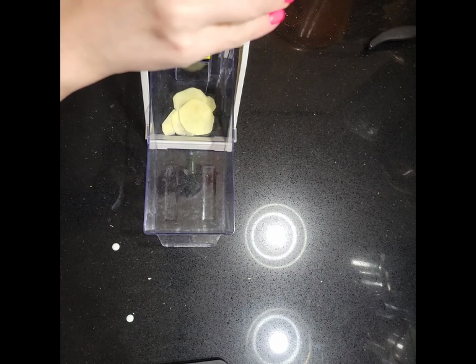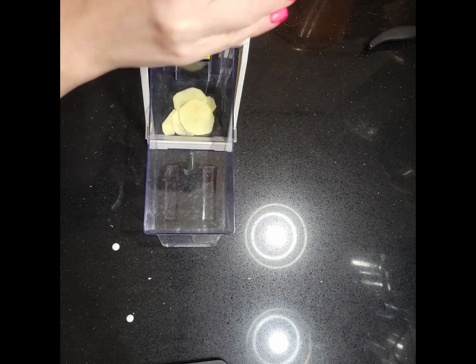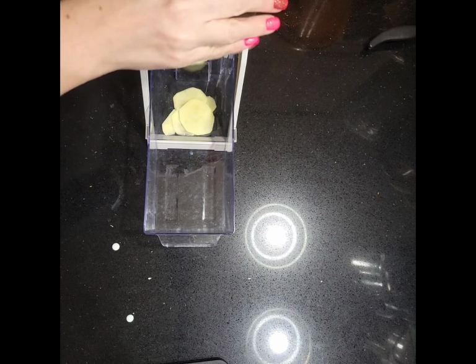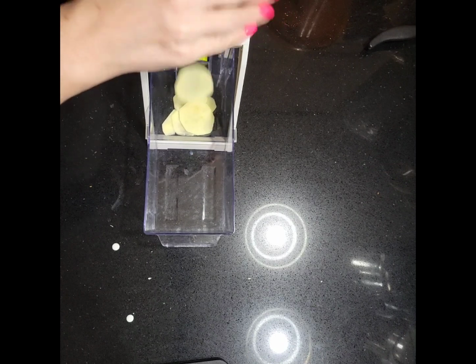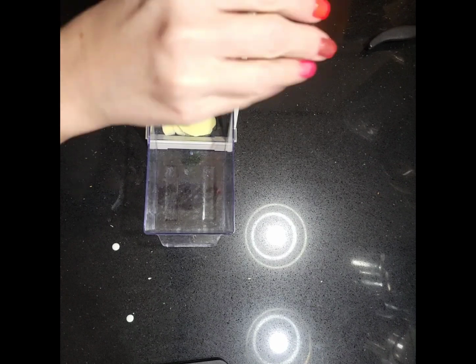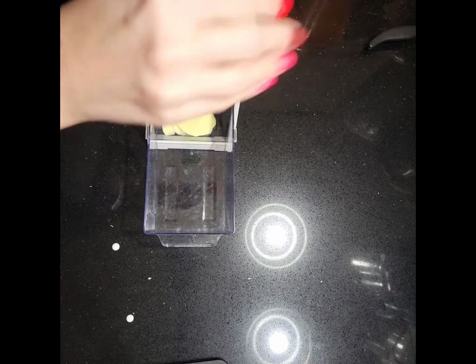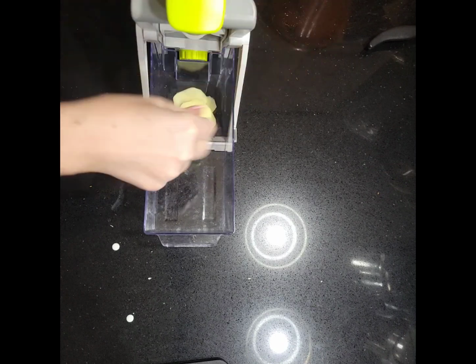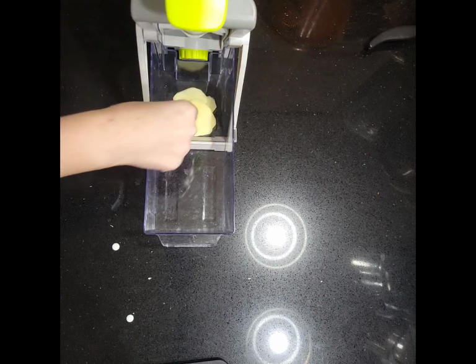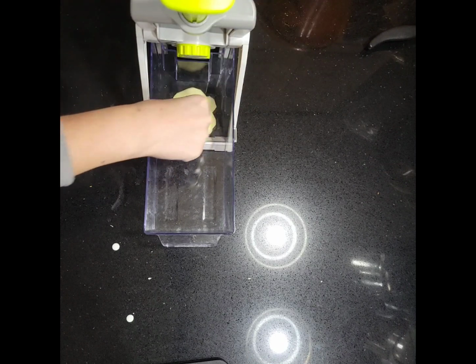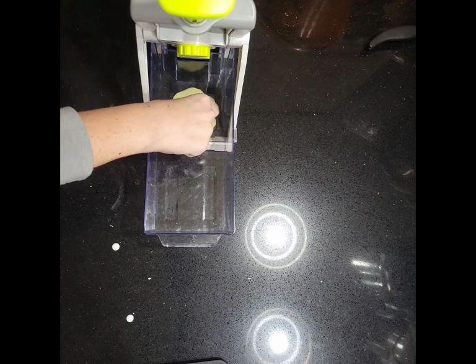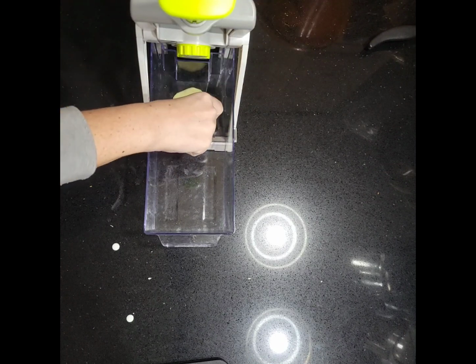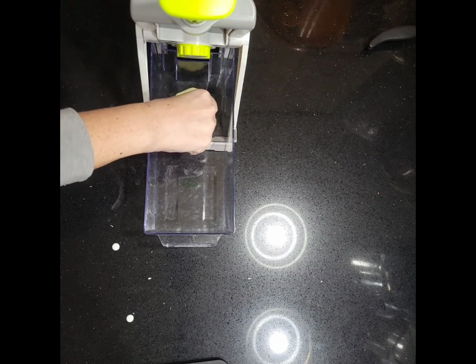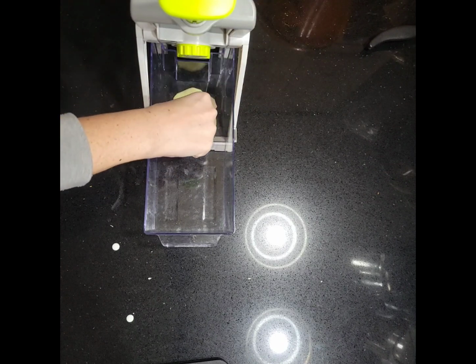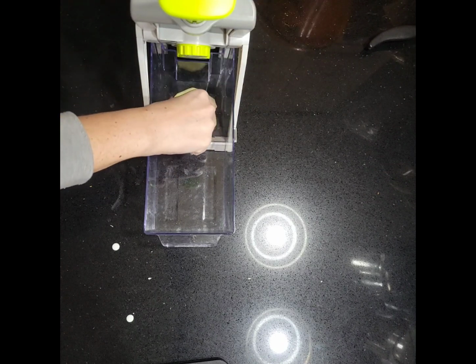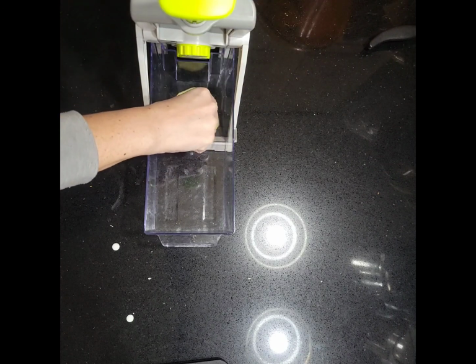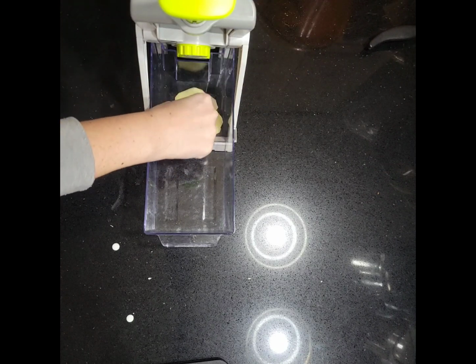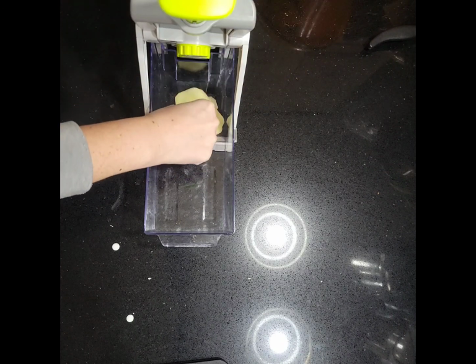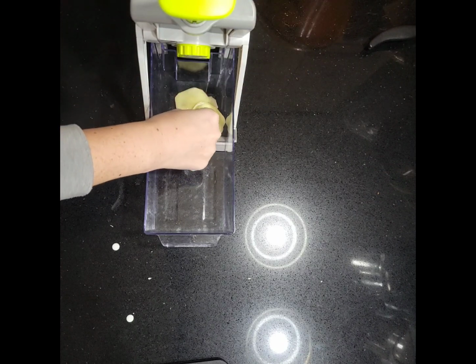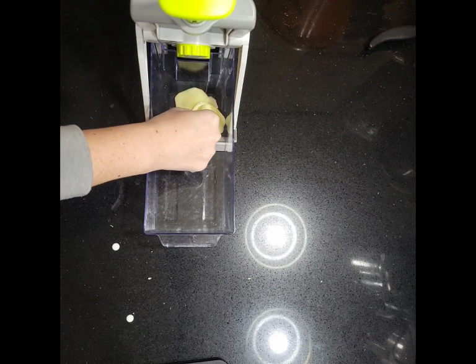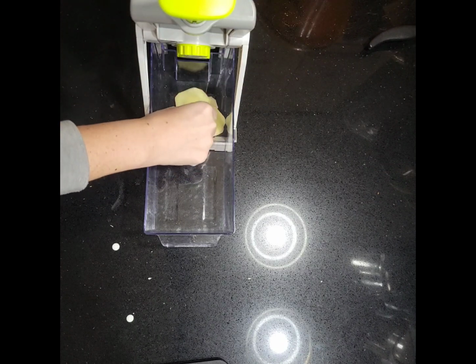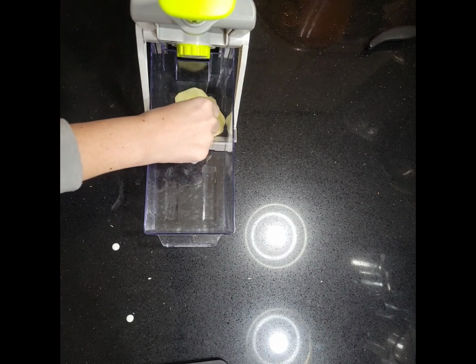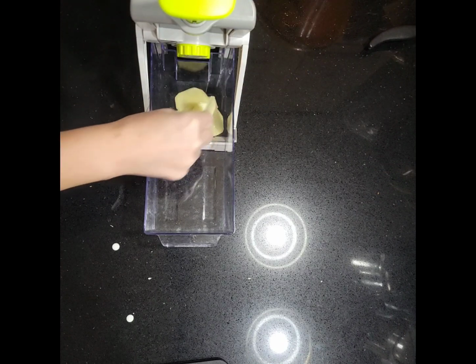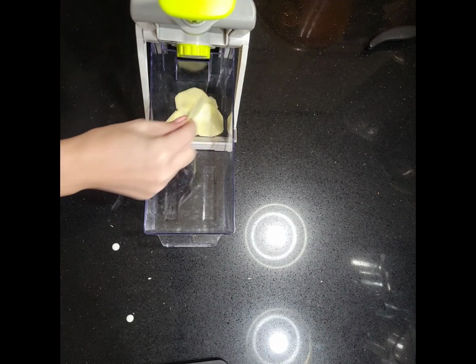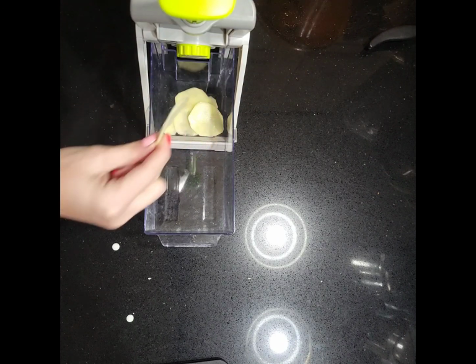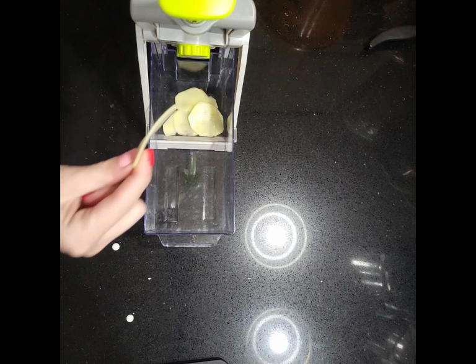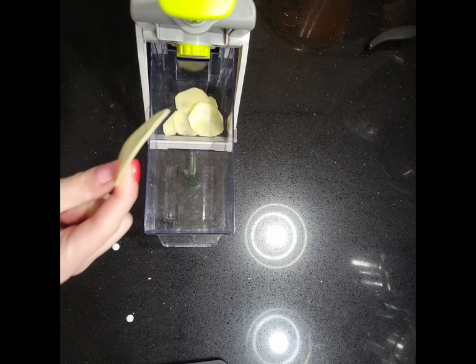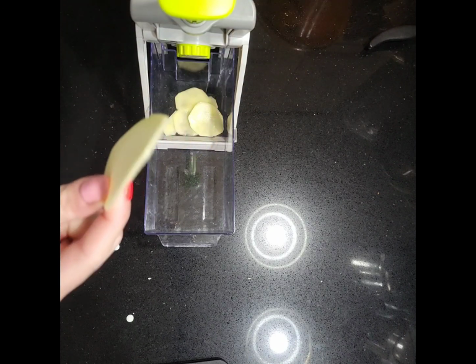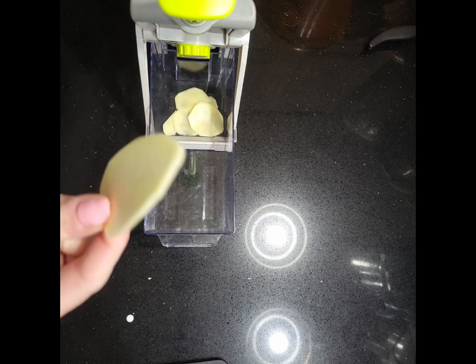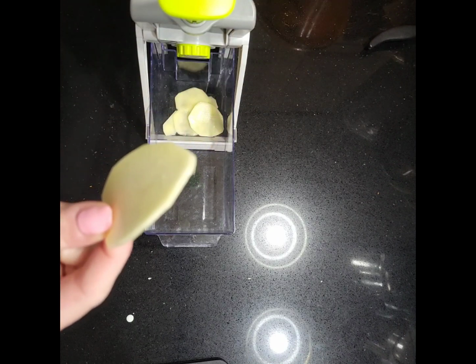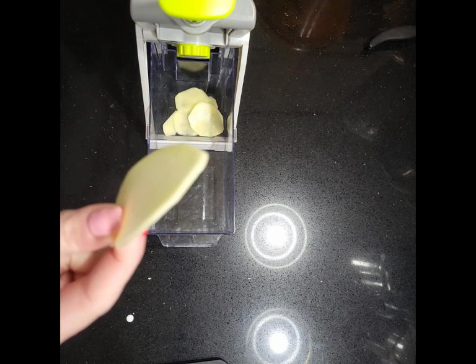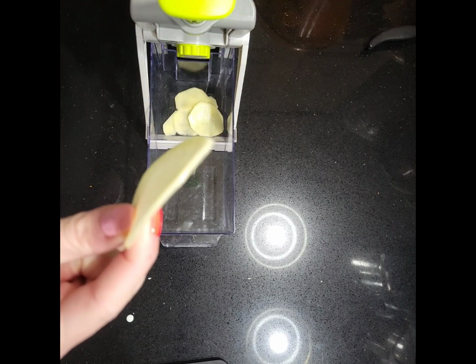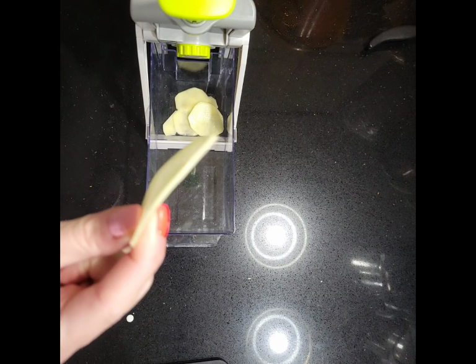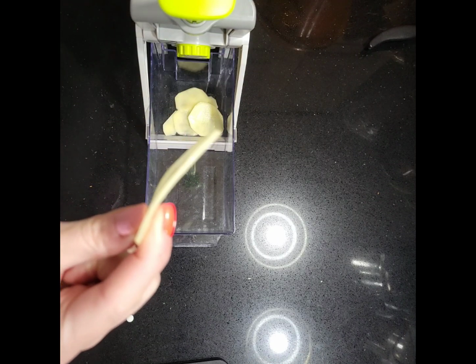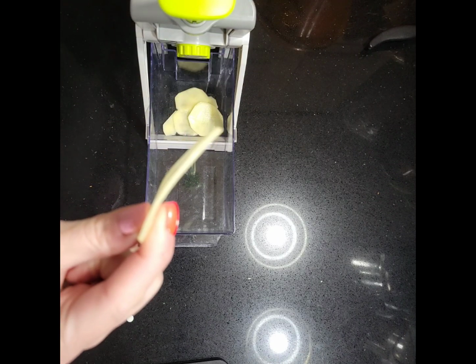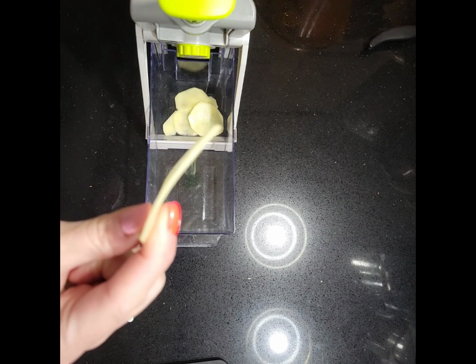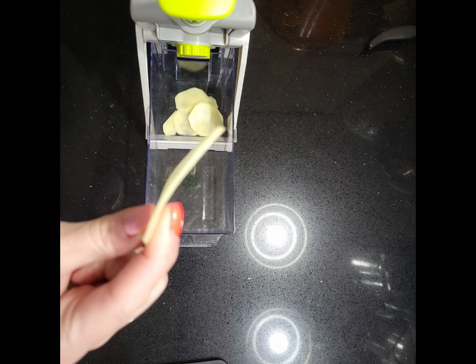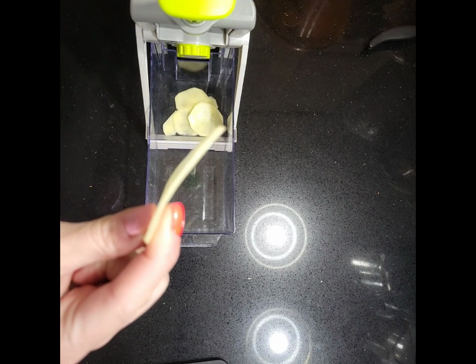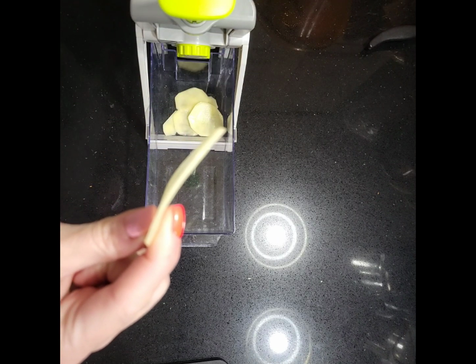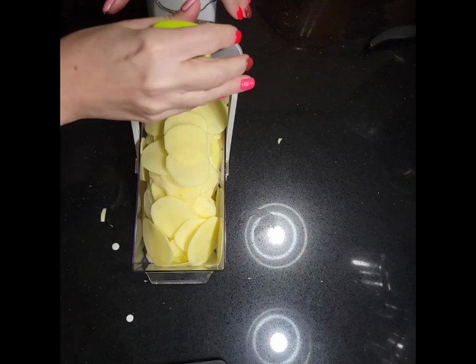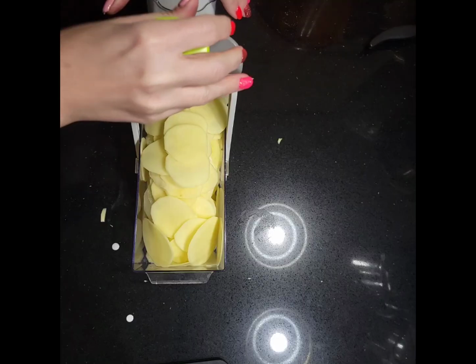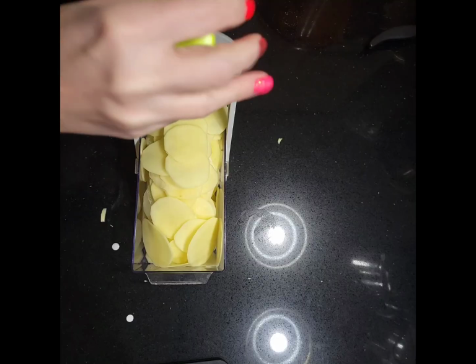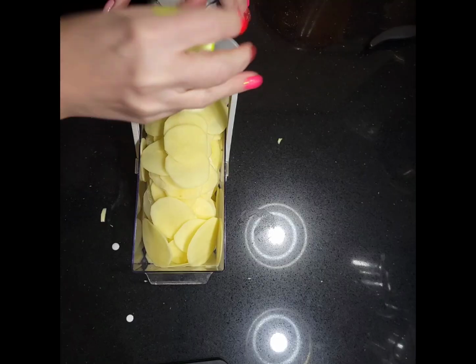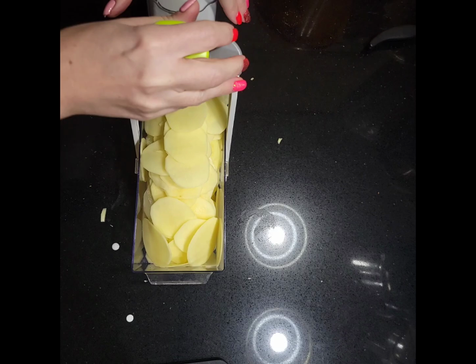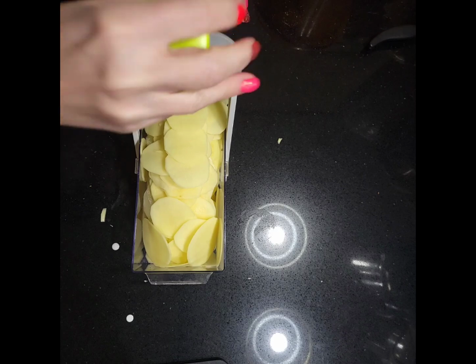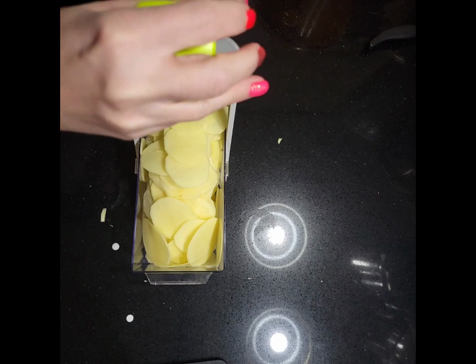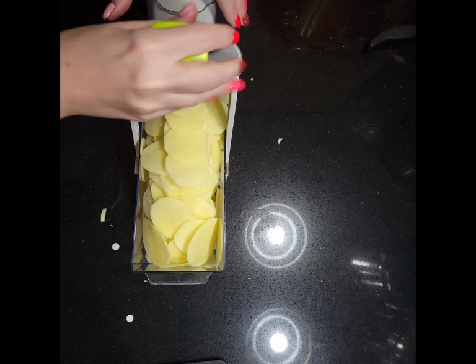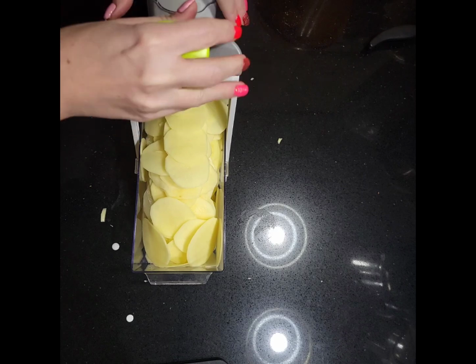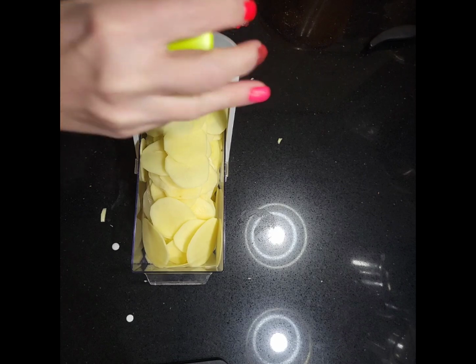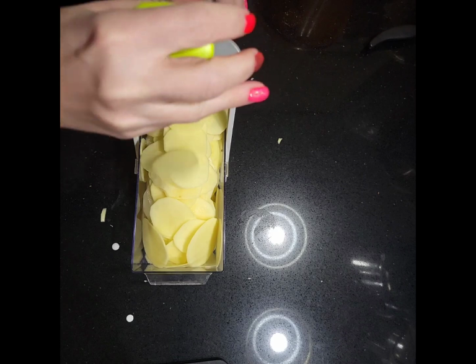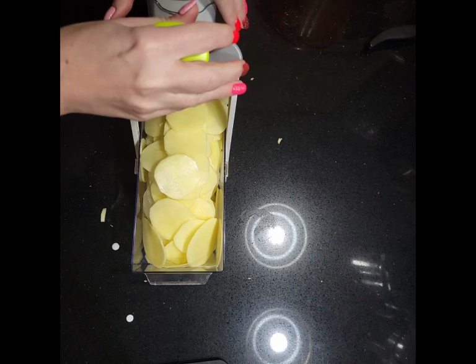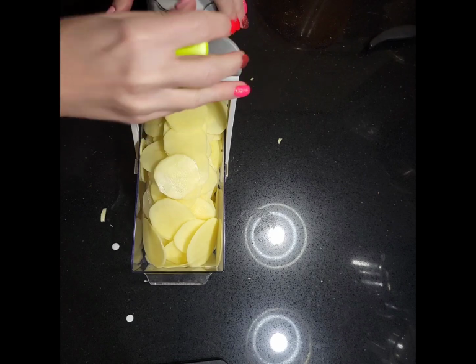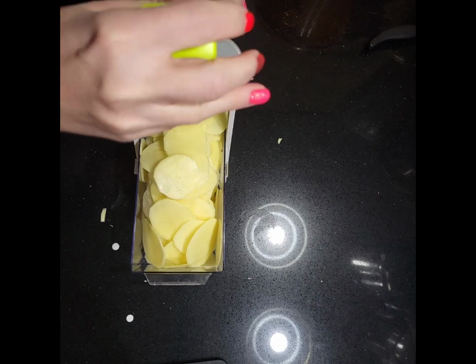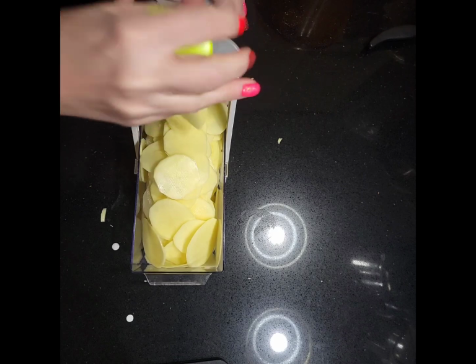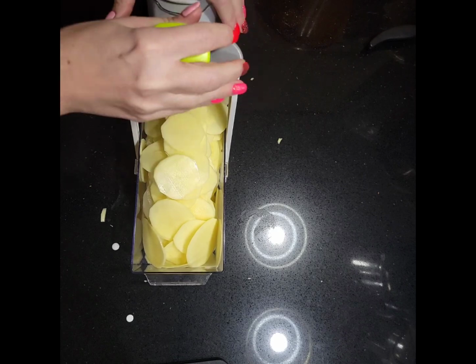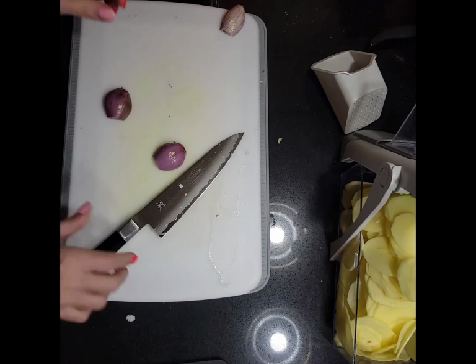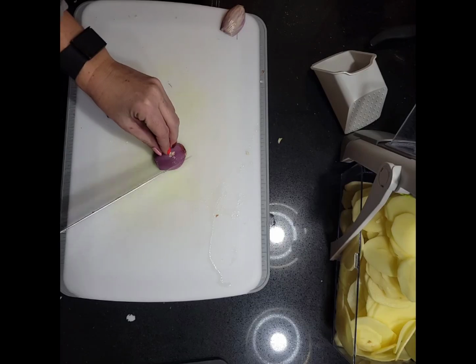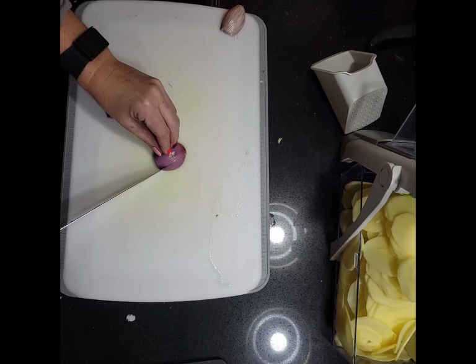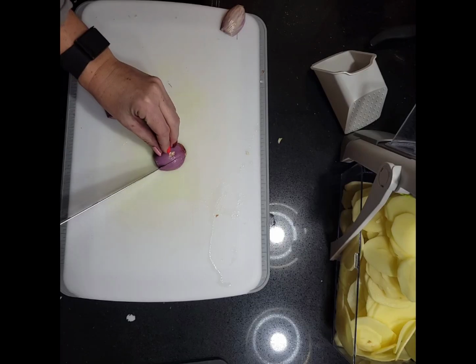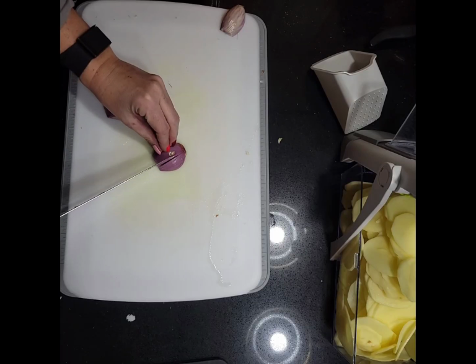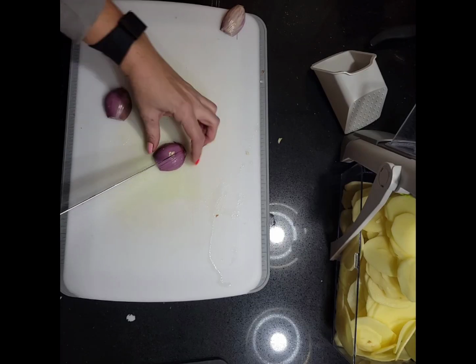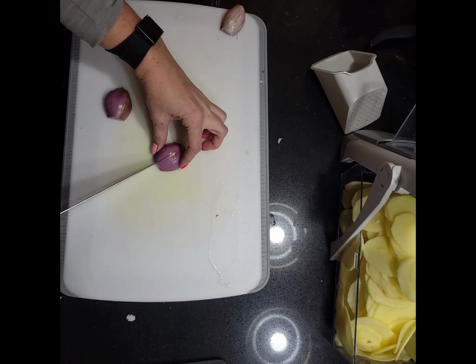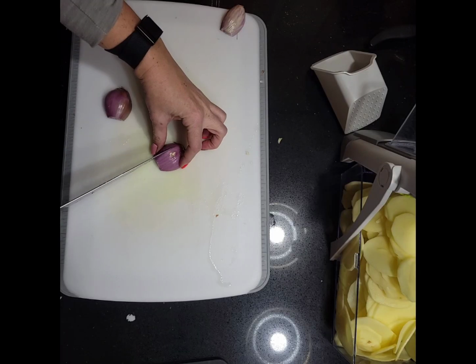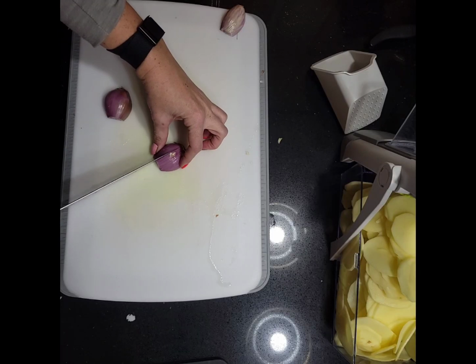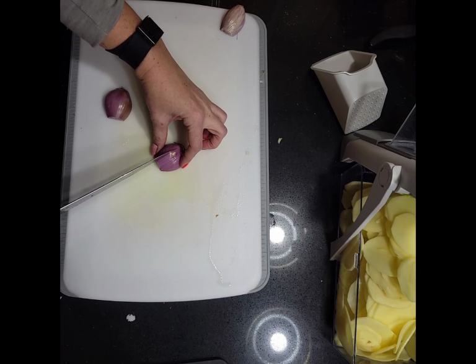Let that simmer while you slice the potatoes. Using a mandolin, slice 4 large russet potatoes.